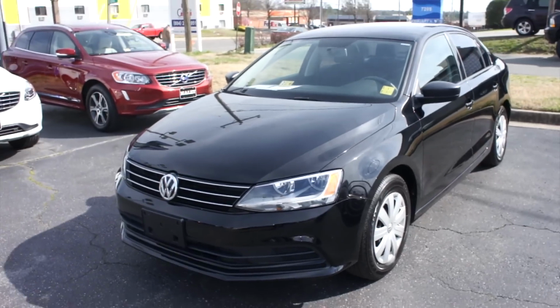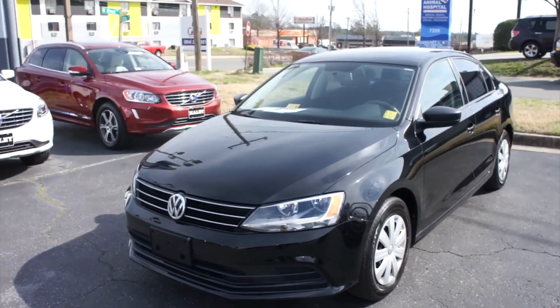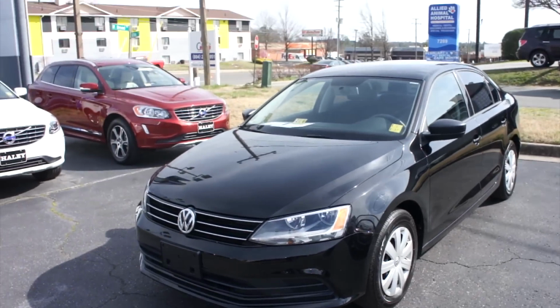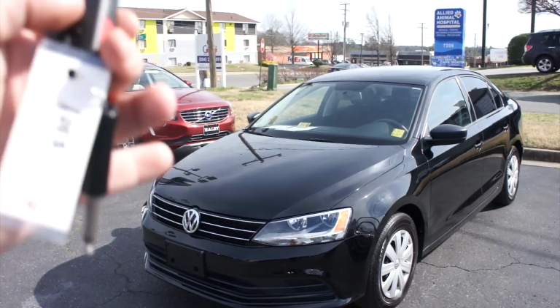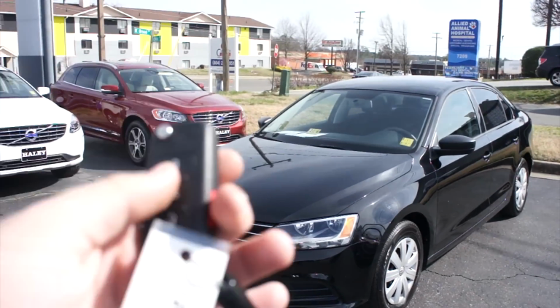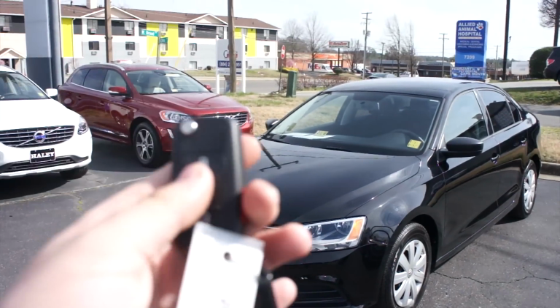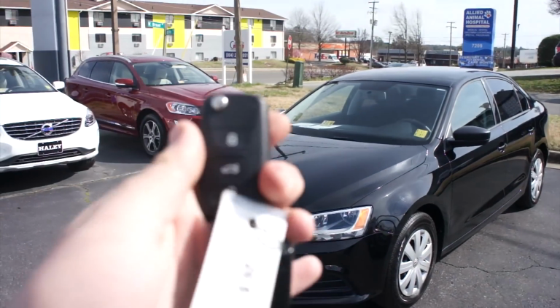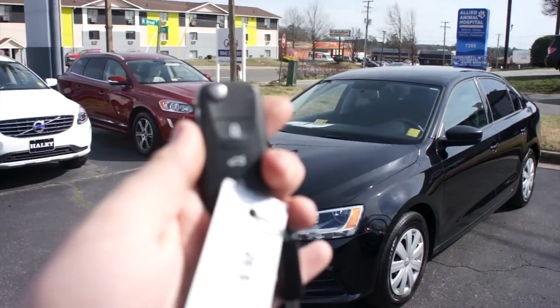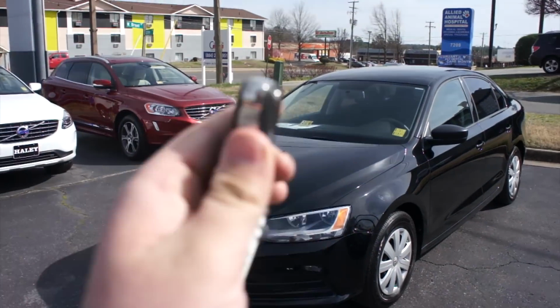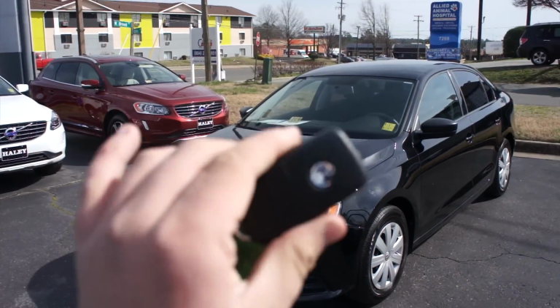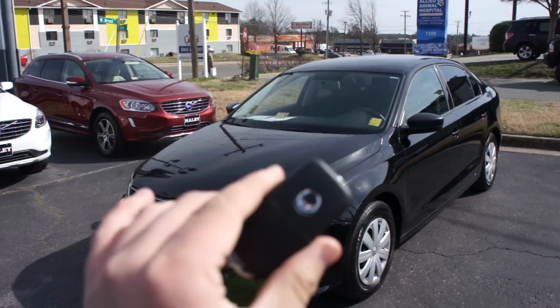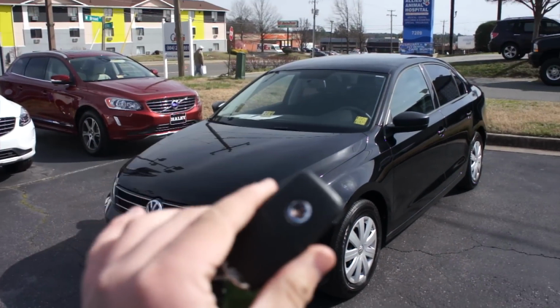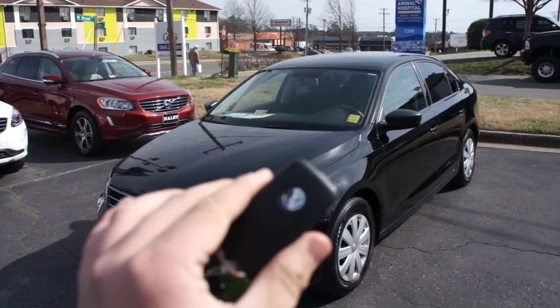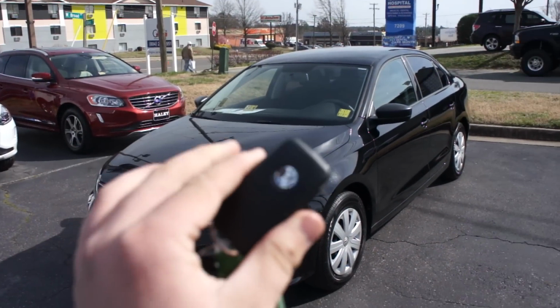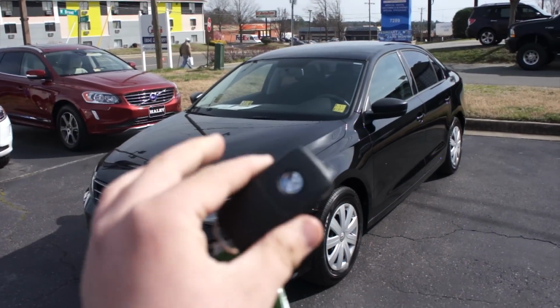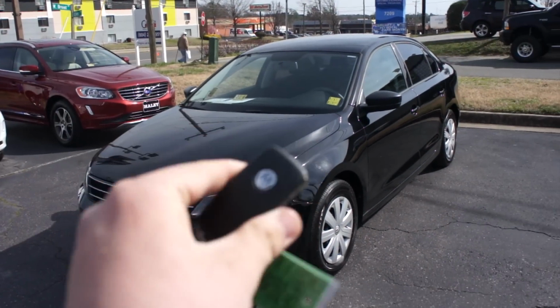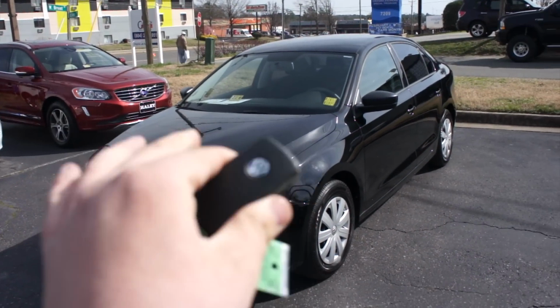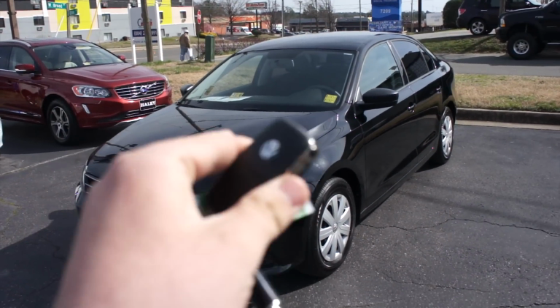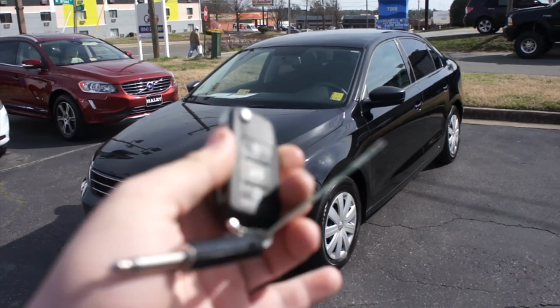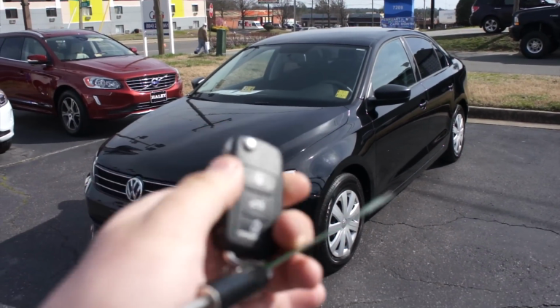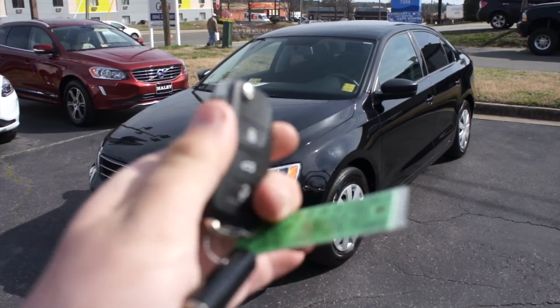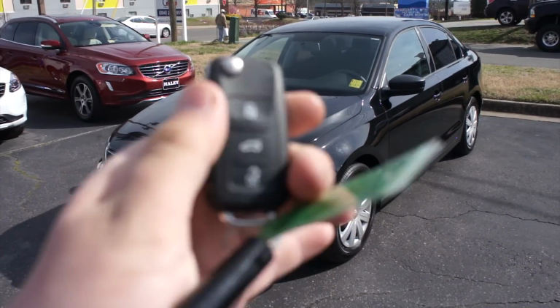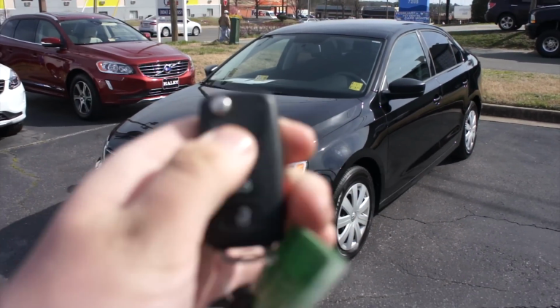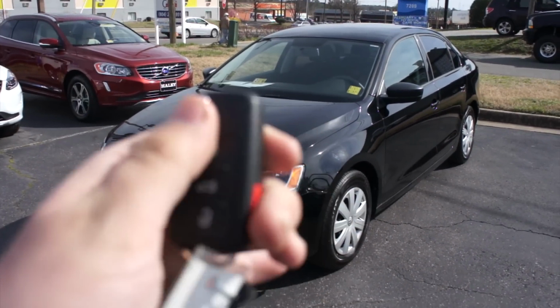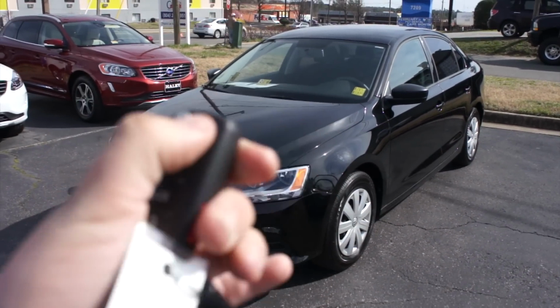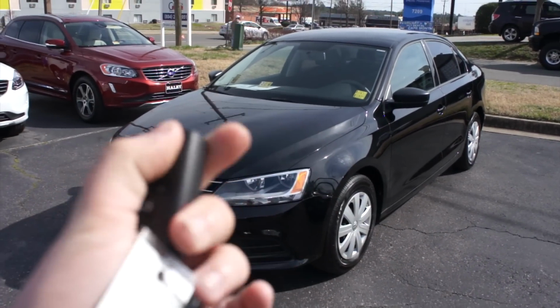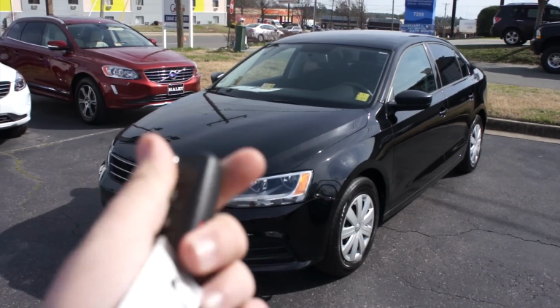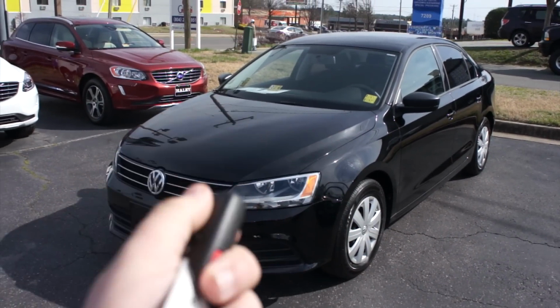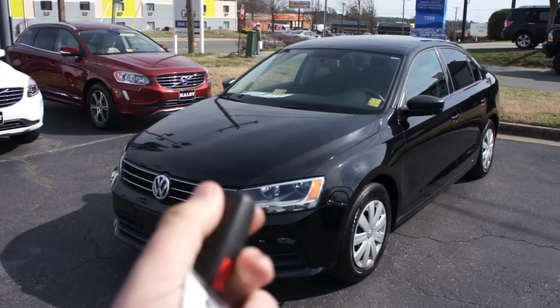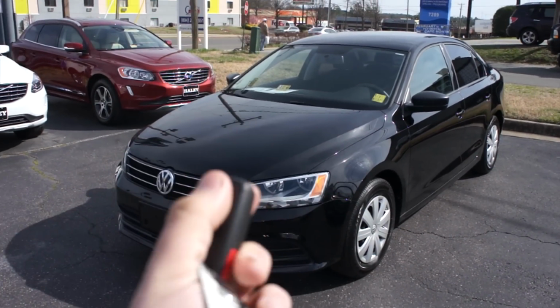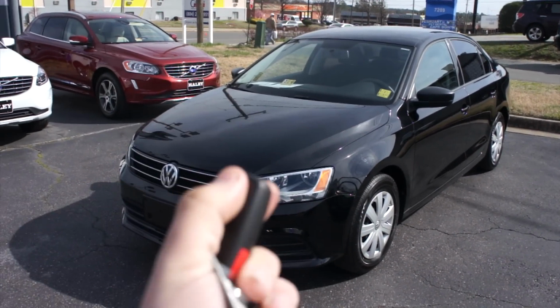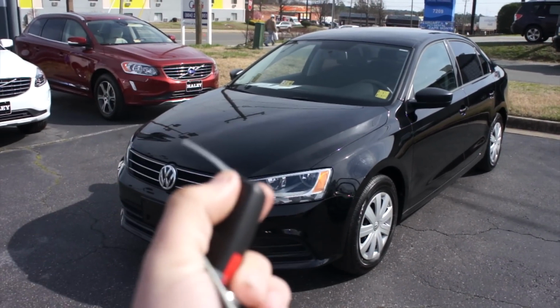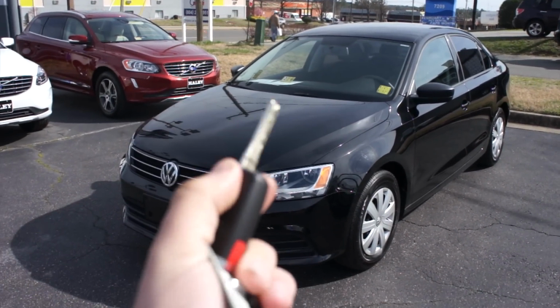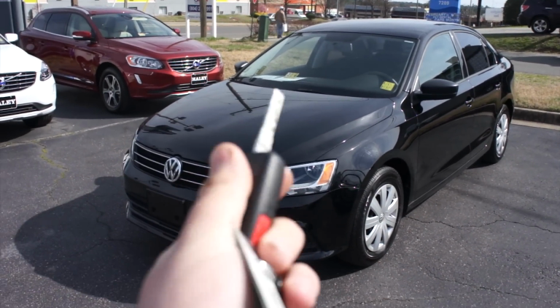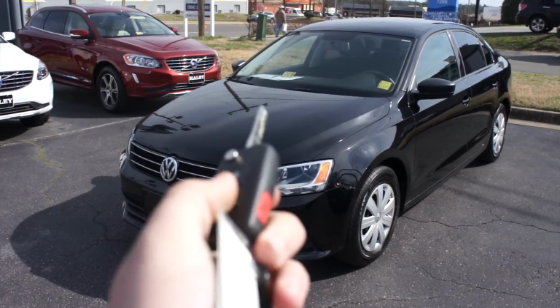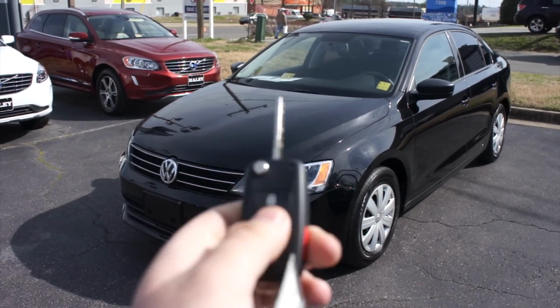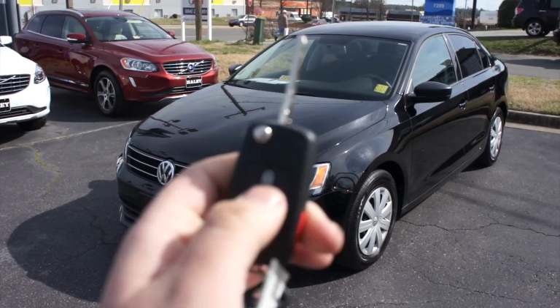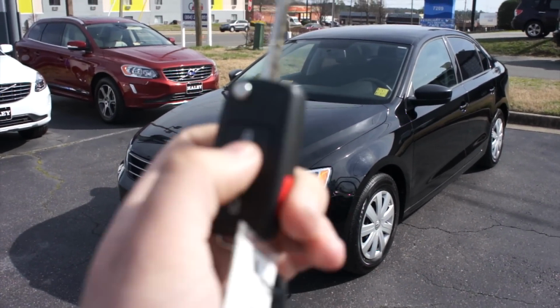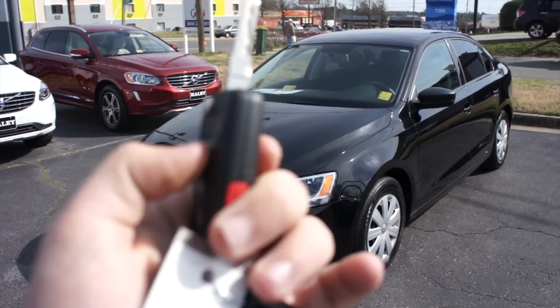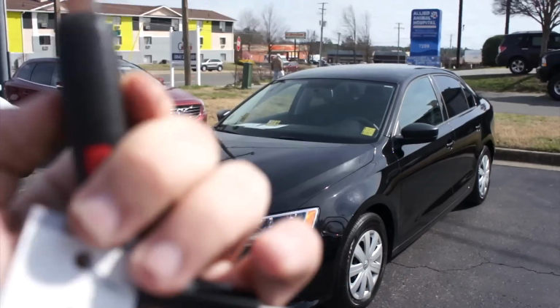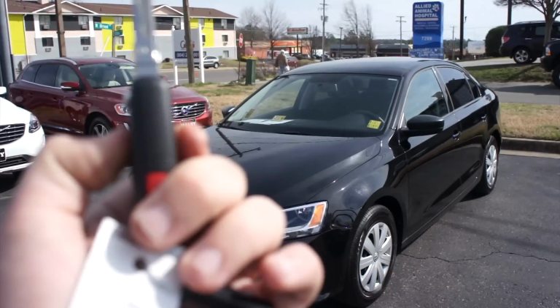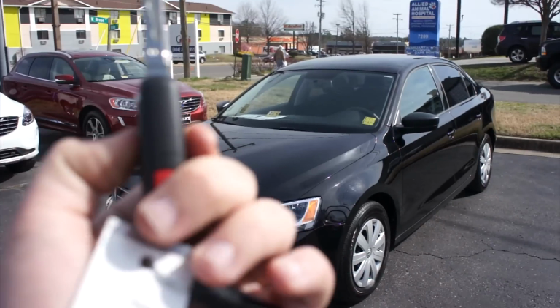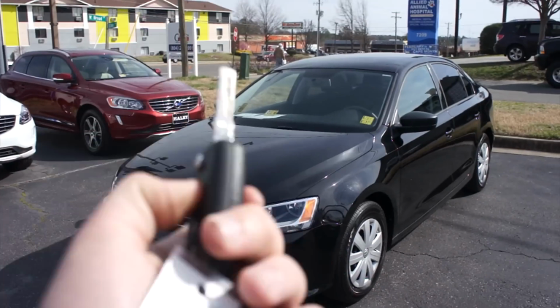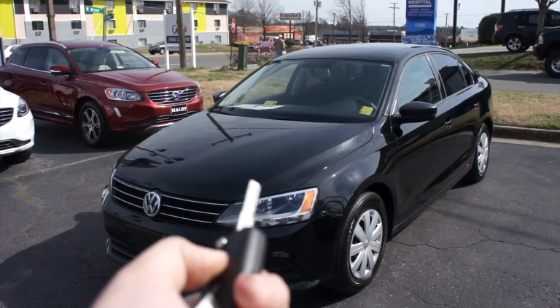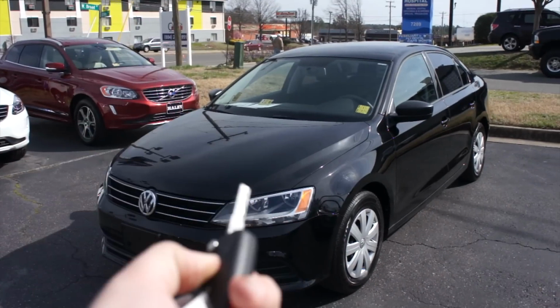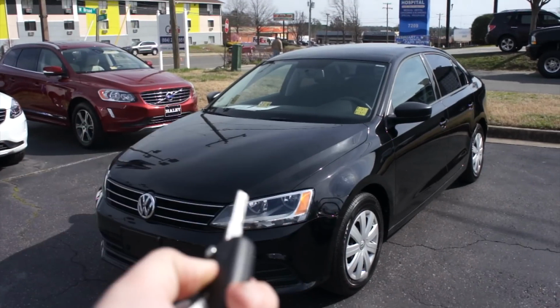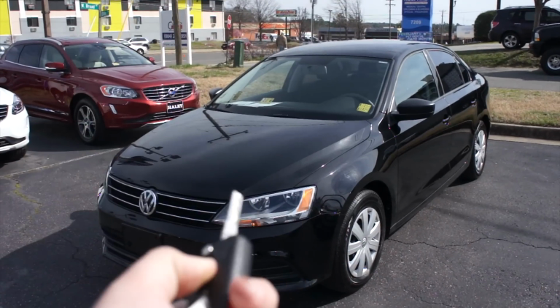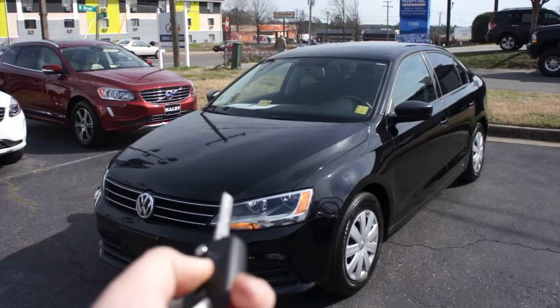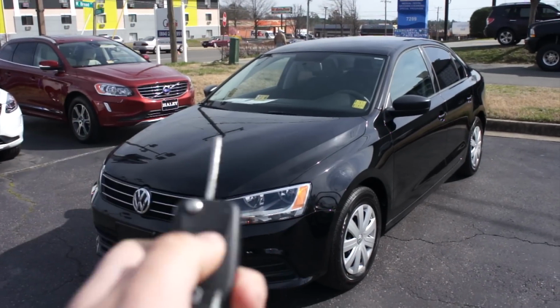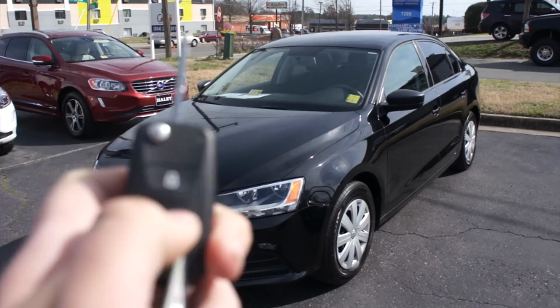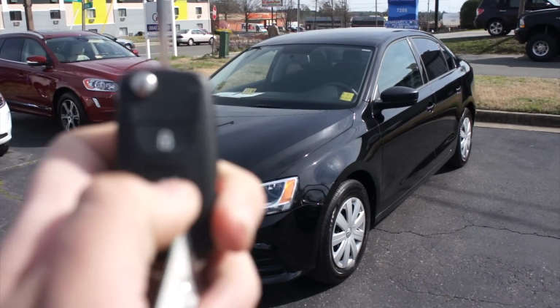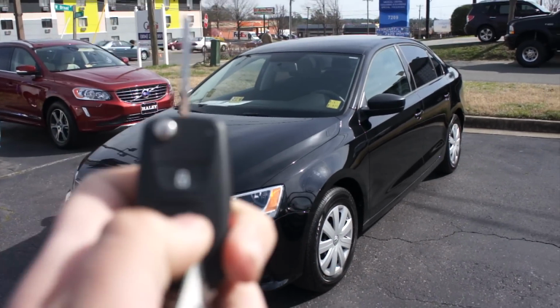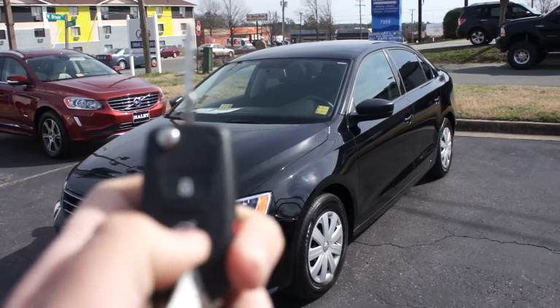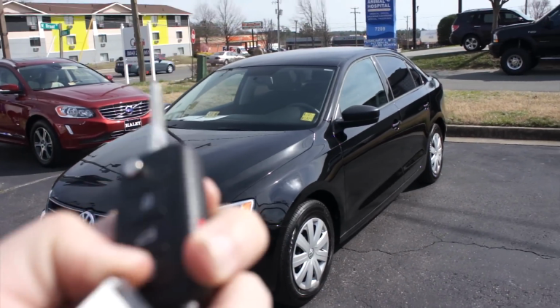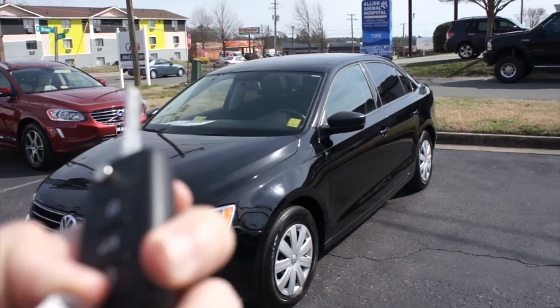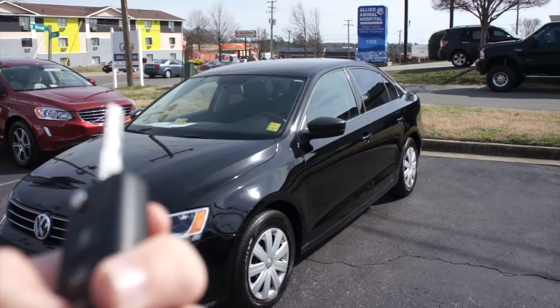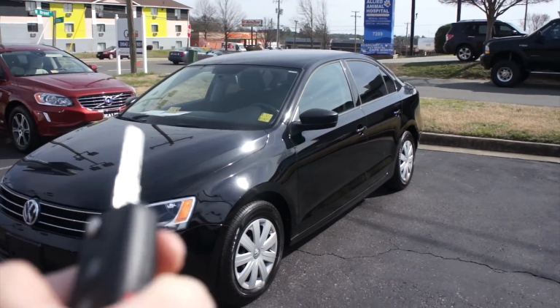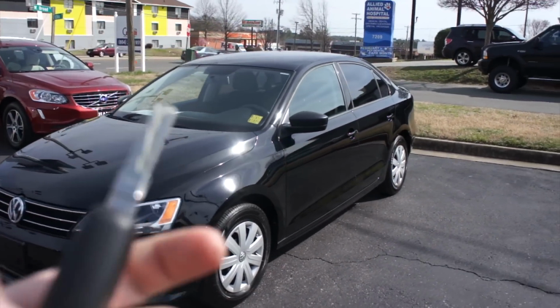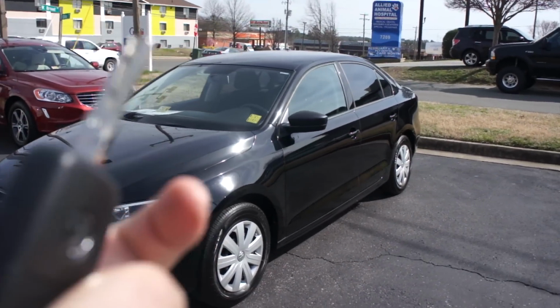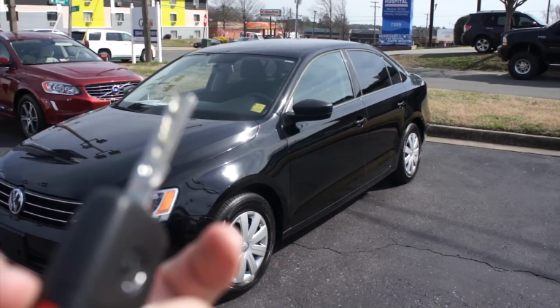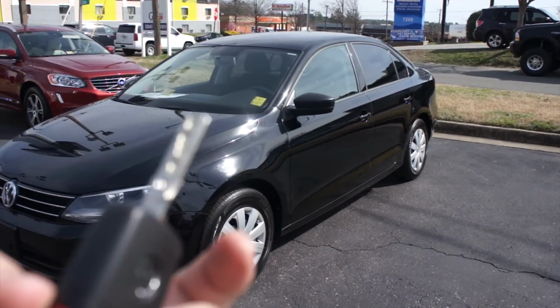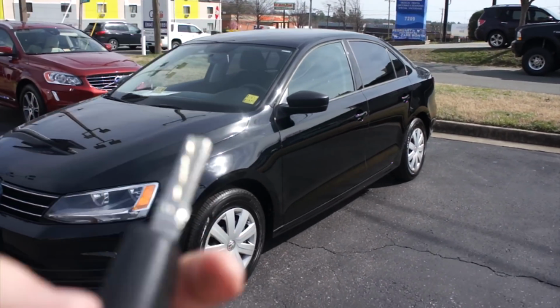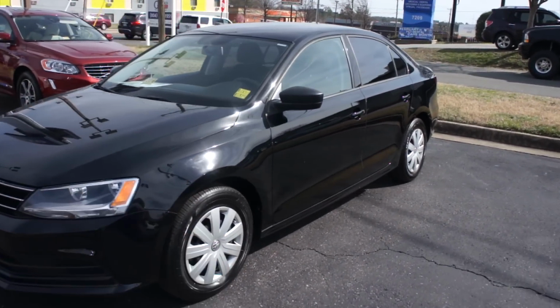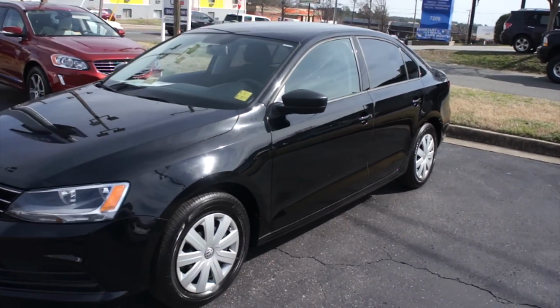Halogen headlights, chrome accented grille. Starting this one up, it does include your typical Volkswagen key fob, which is the switch plate with lock, unlock, trunk release, and panic.